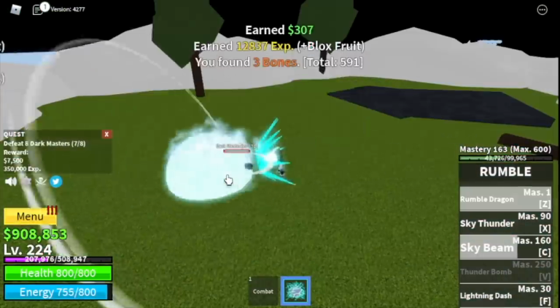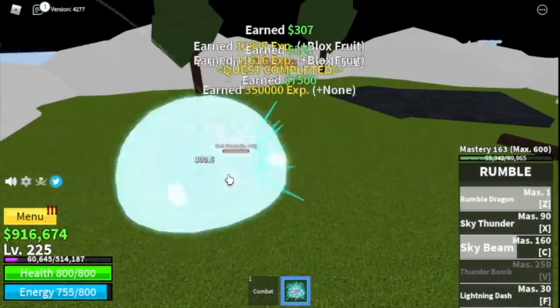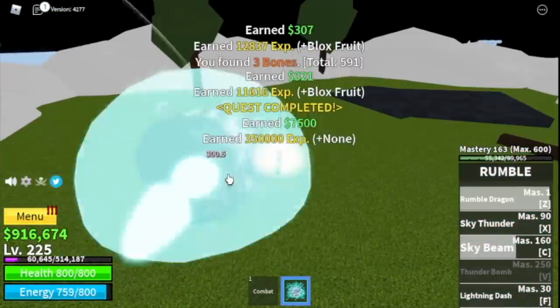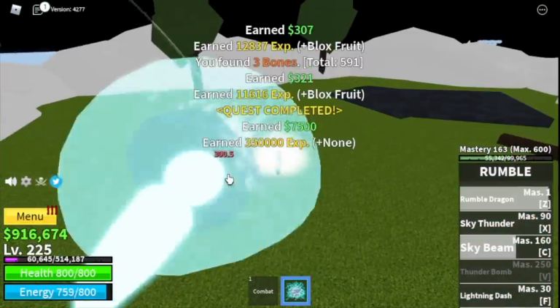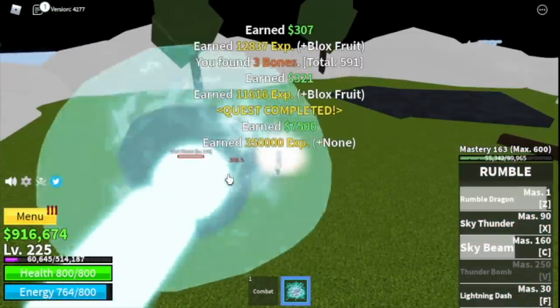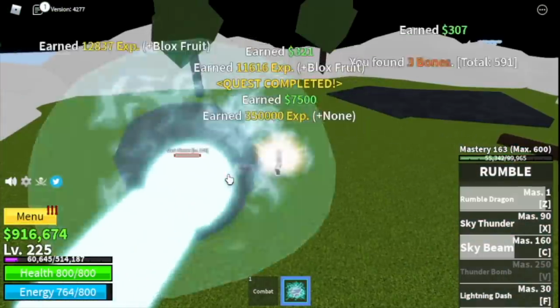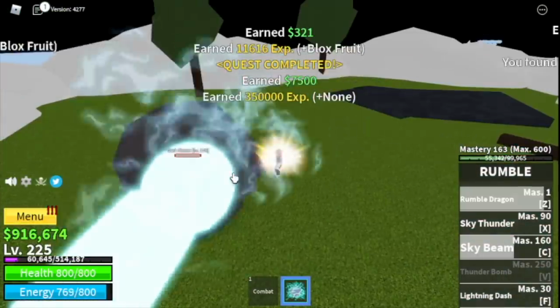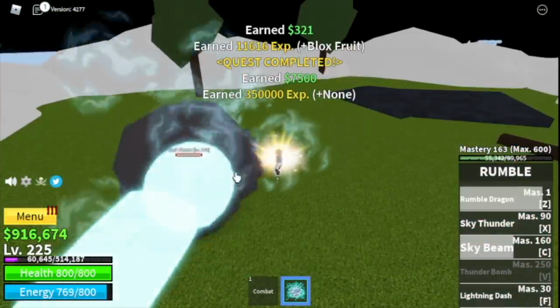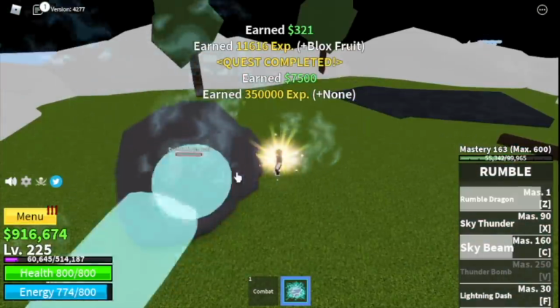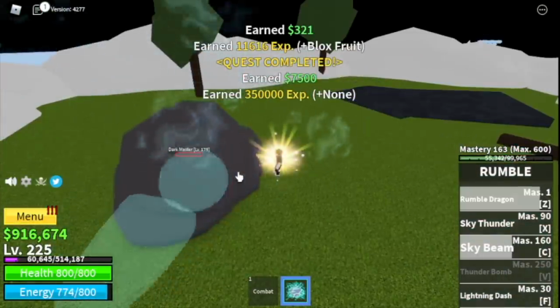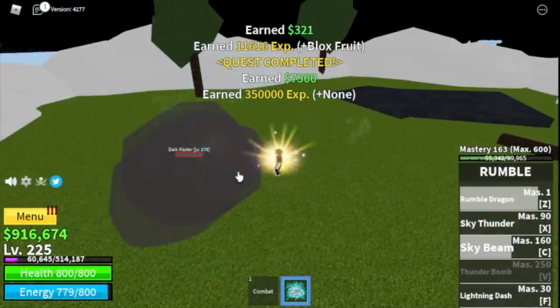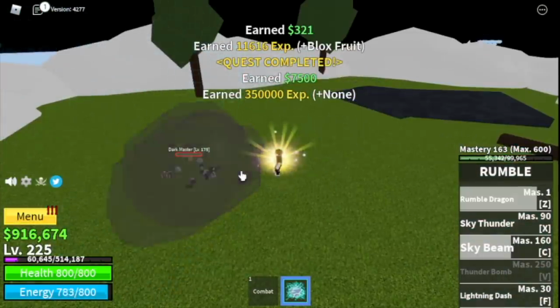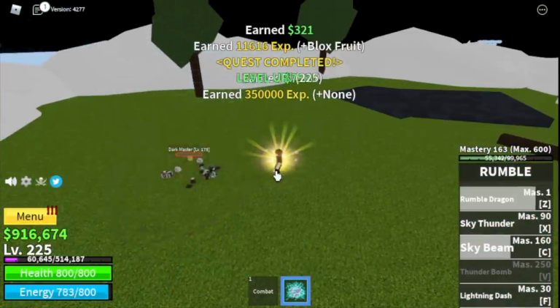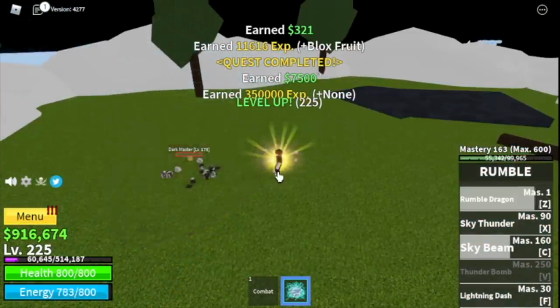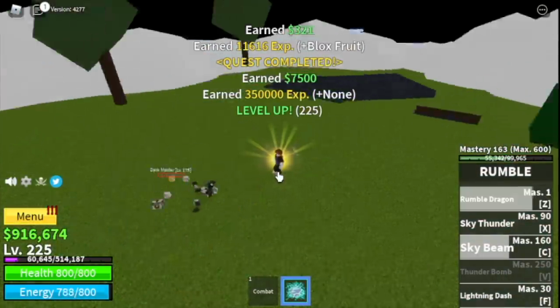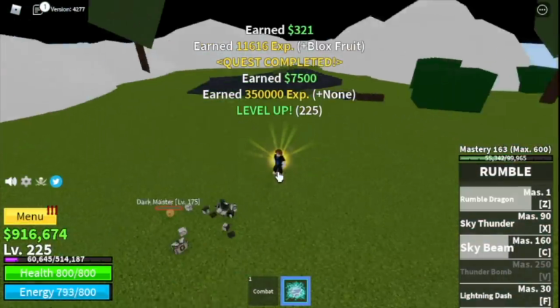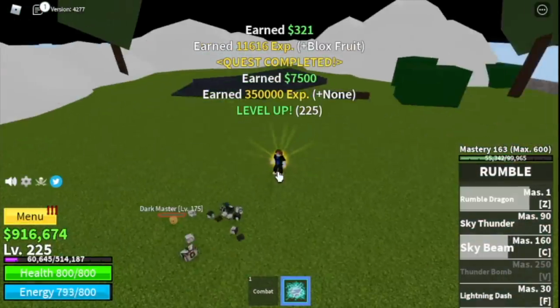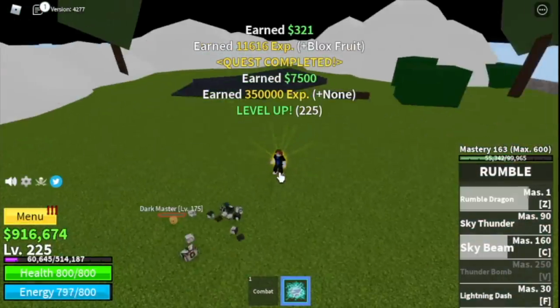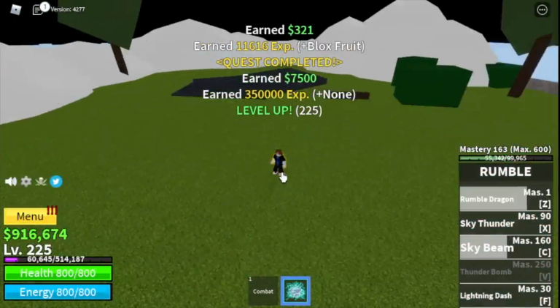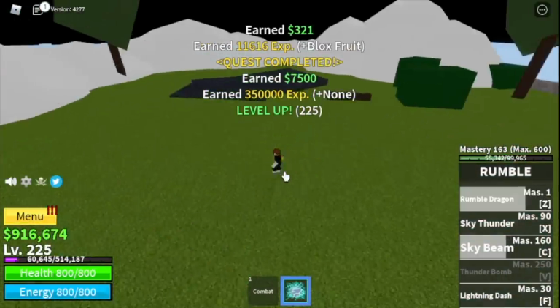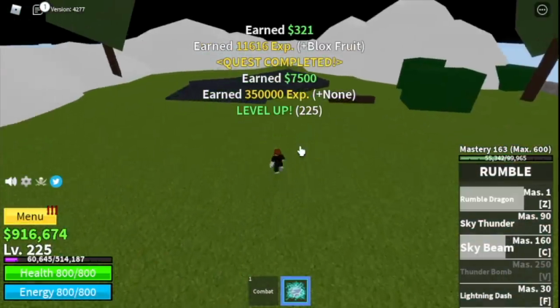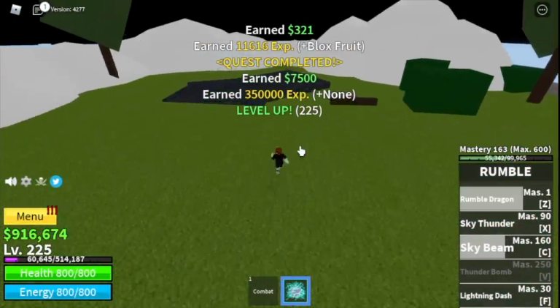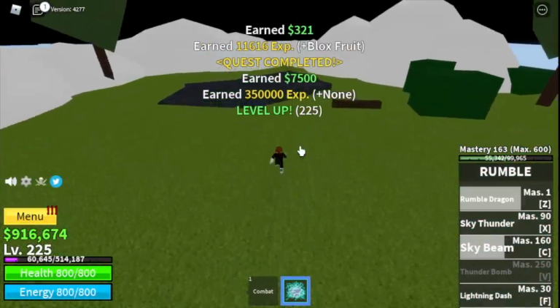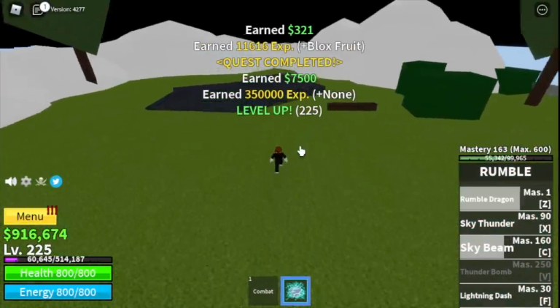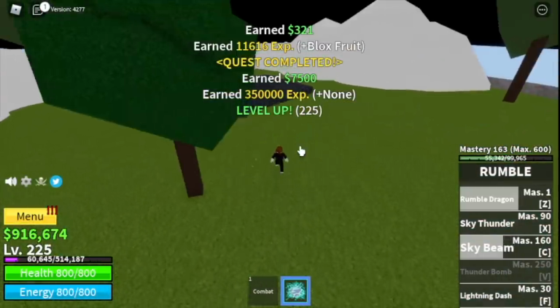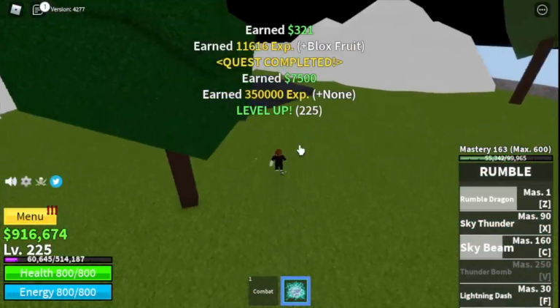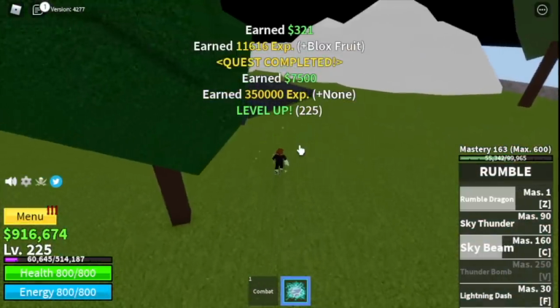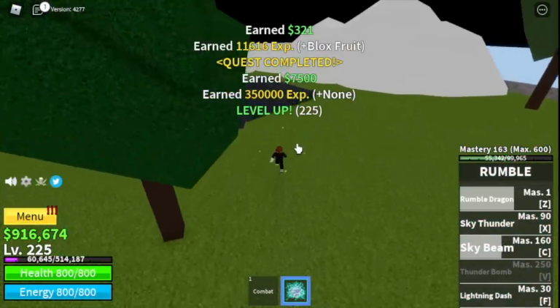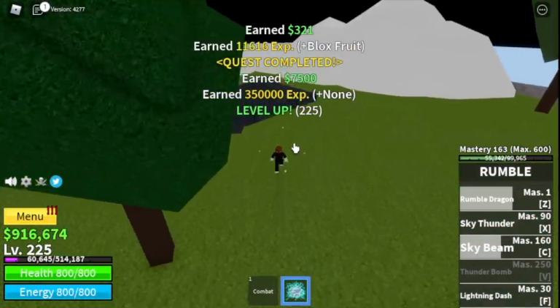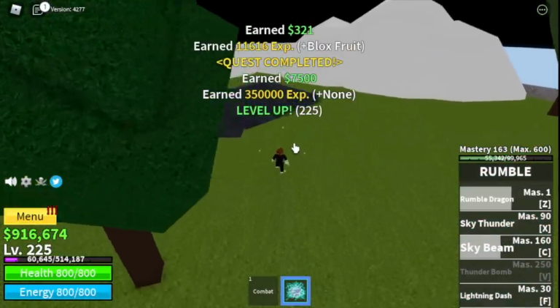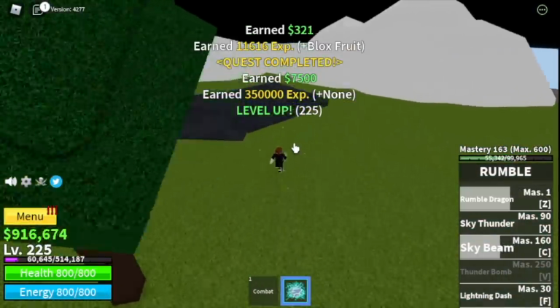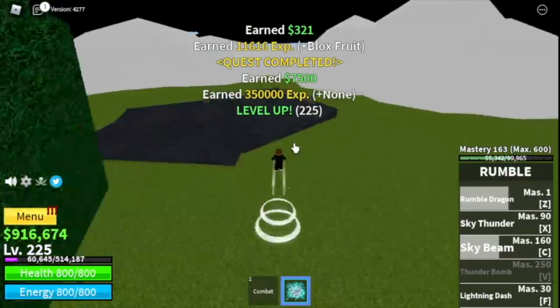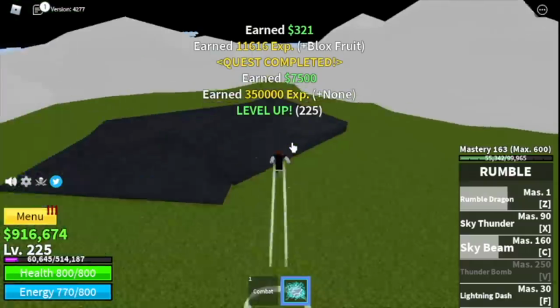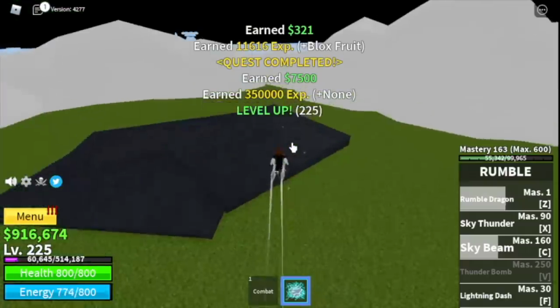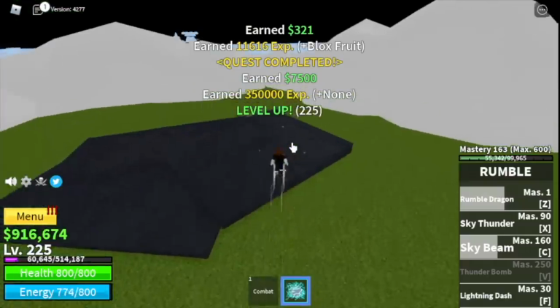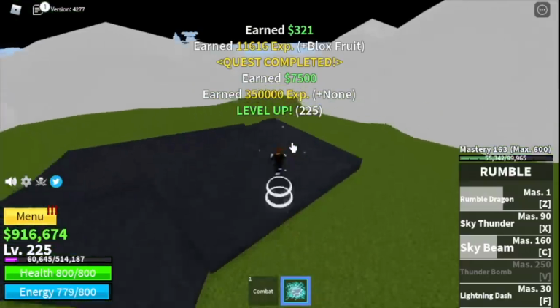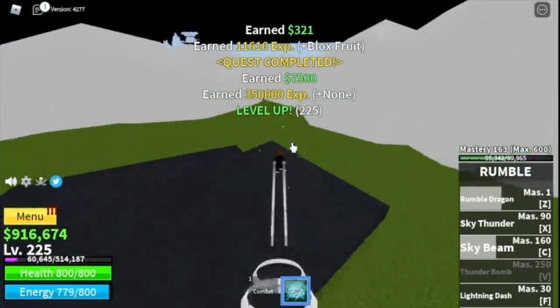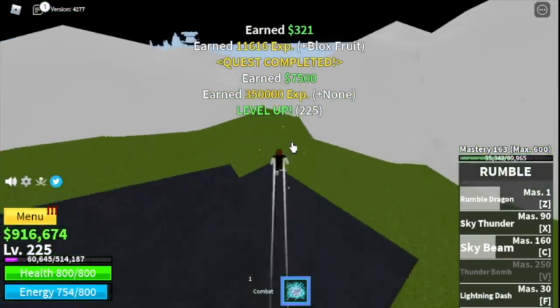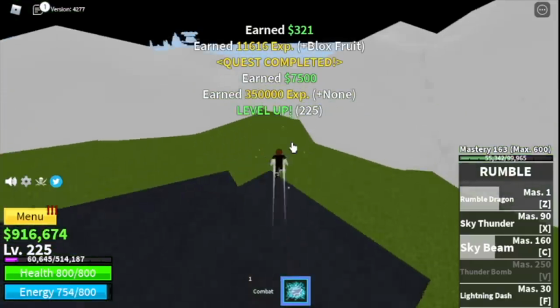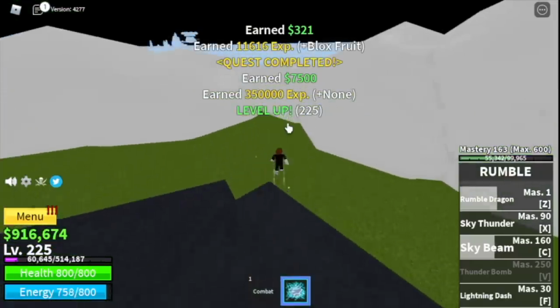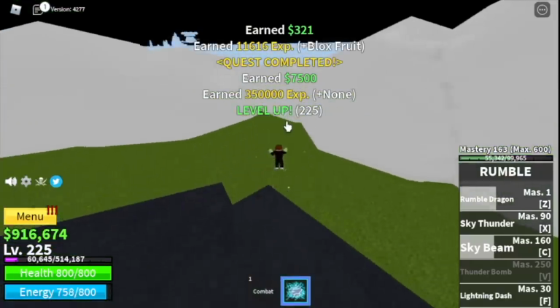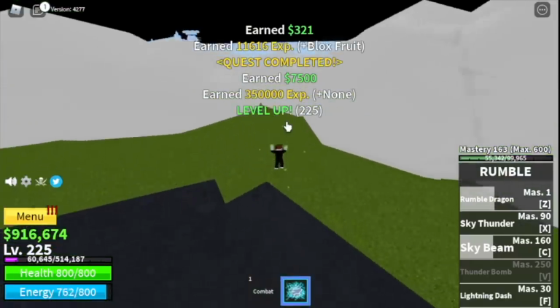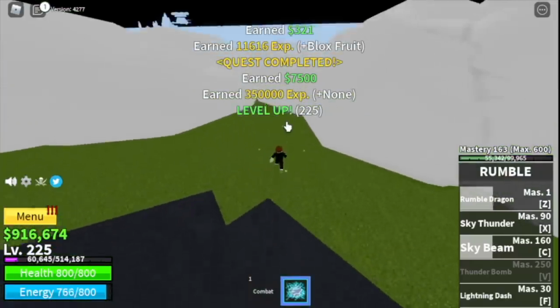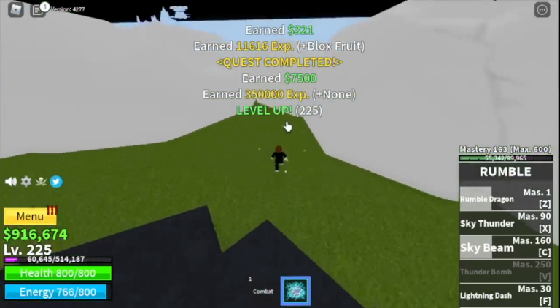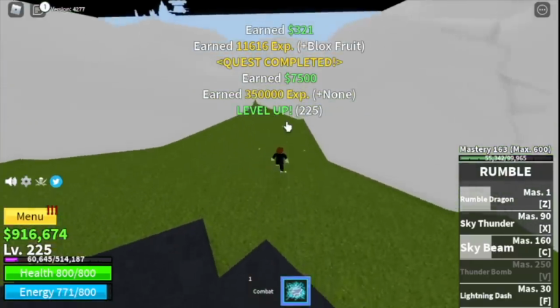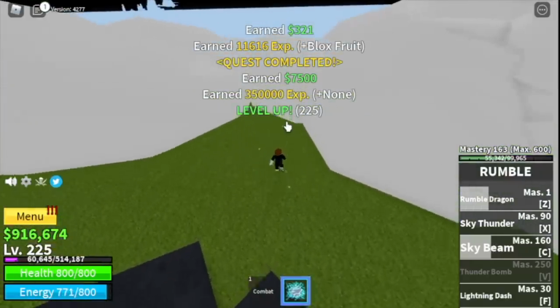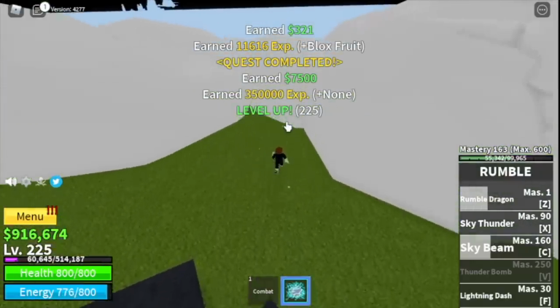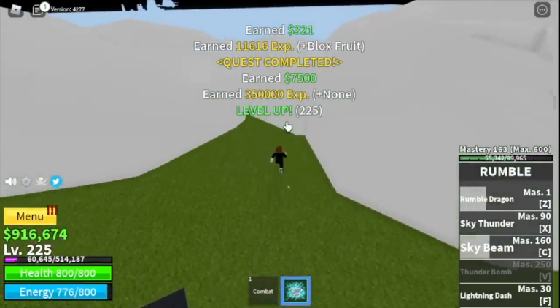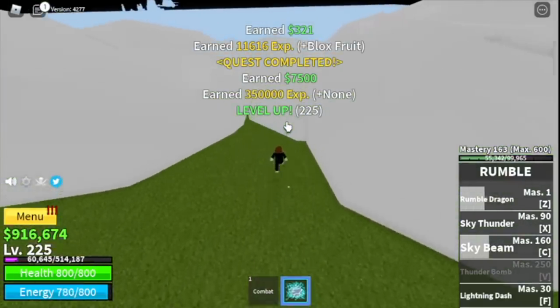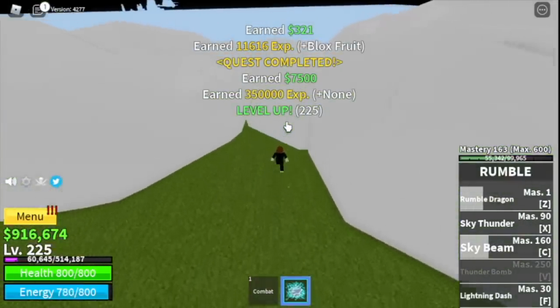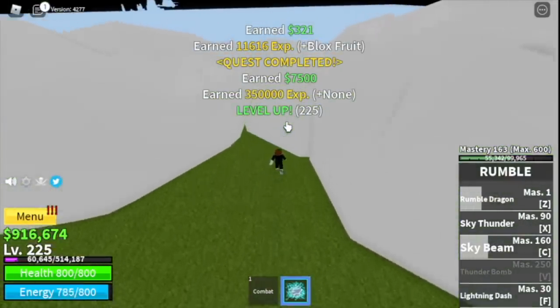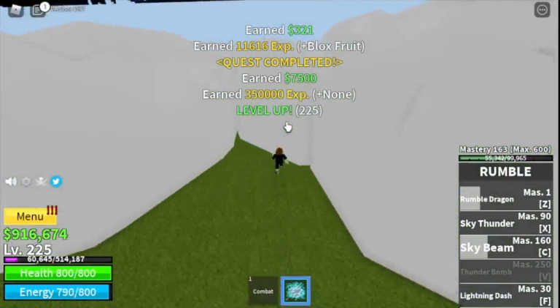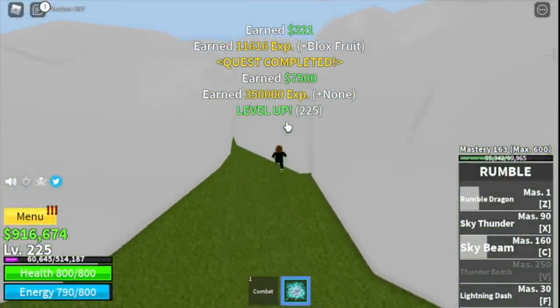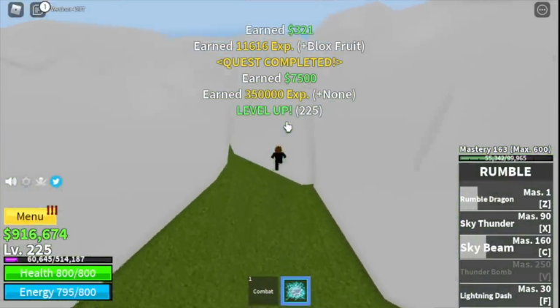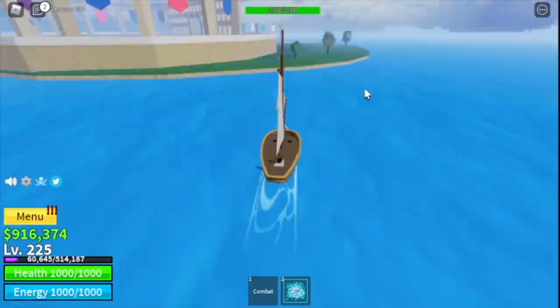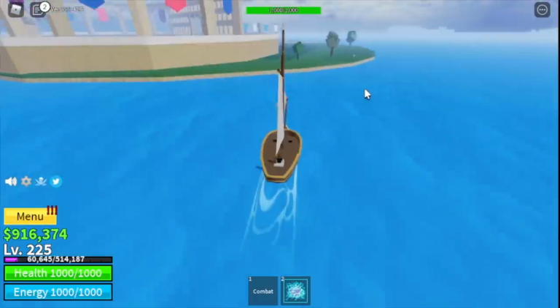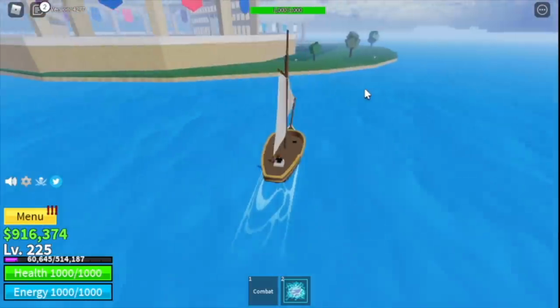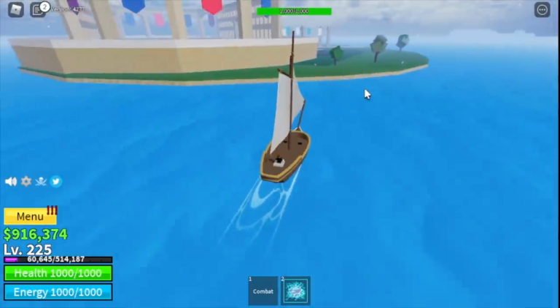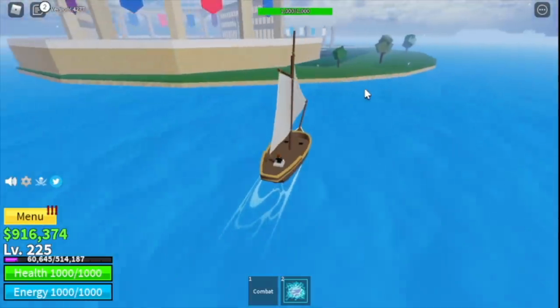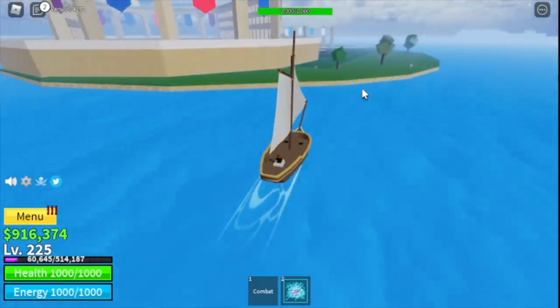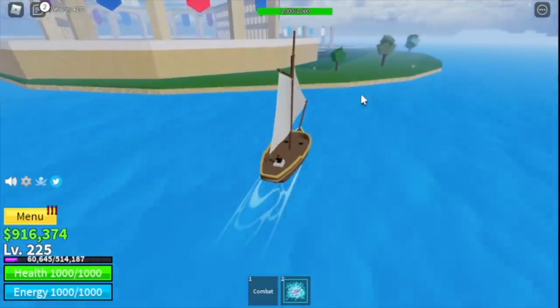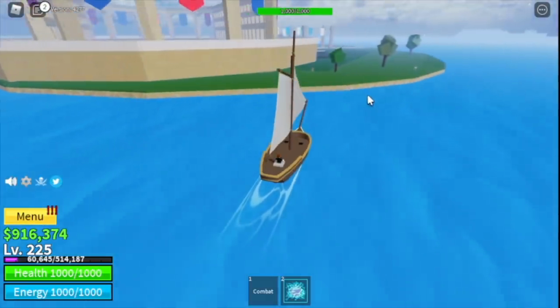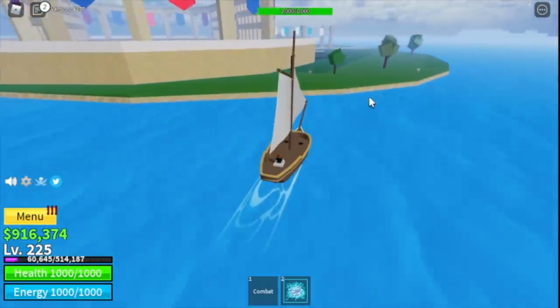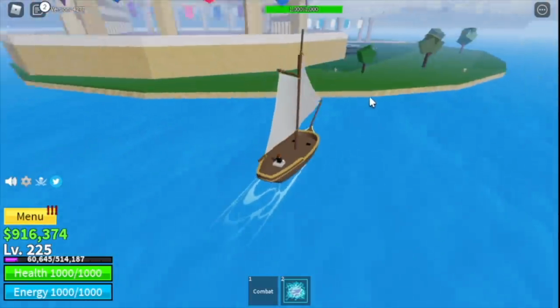The new skill is Sky Beam at mastery 160 — one of my favorites. It's really cool and the damage is really, really high. Again, the goal is level 225.